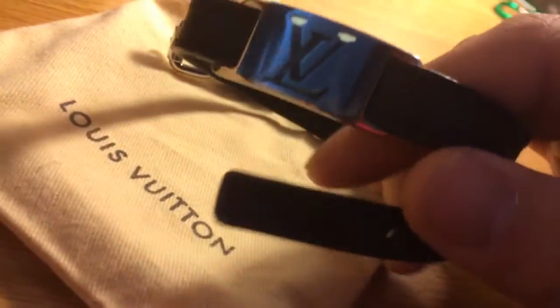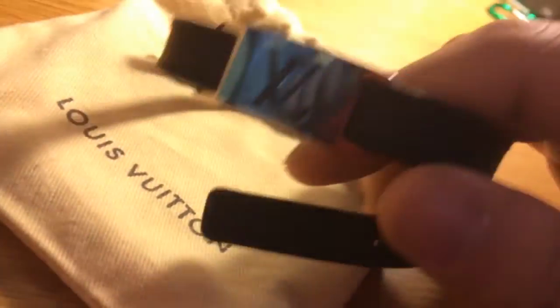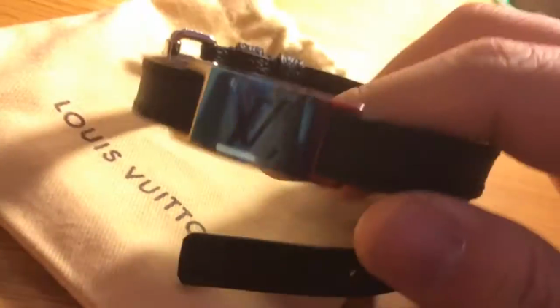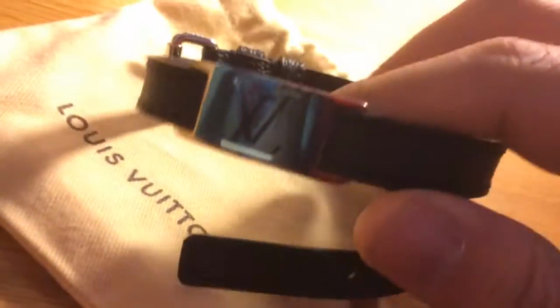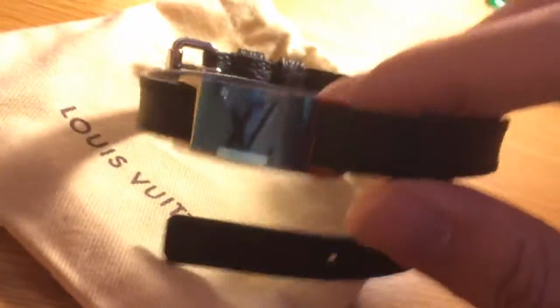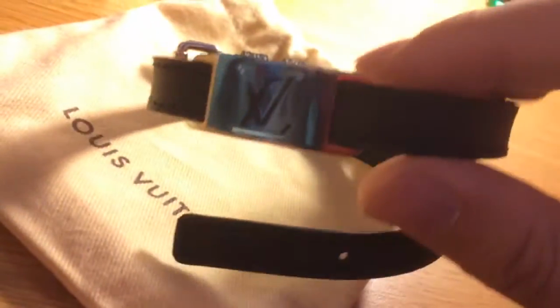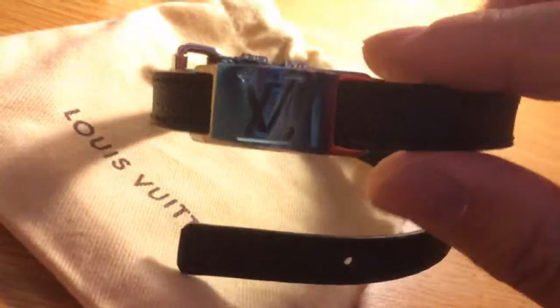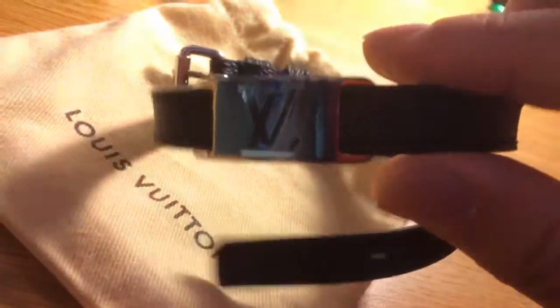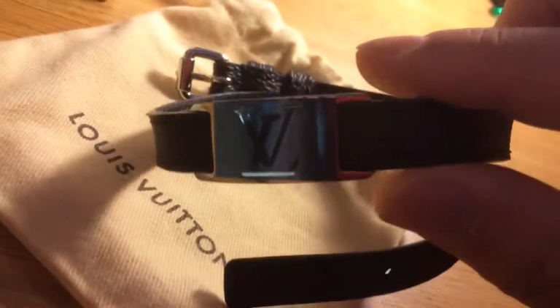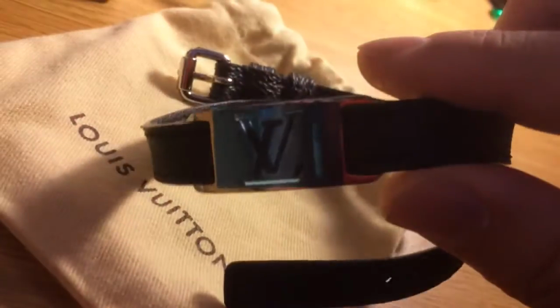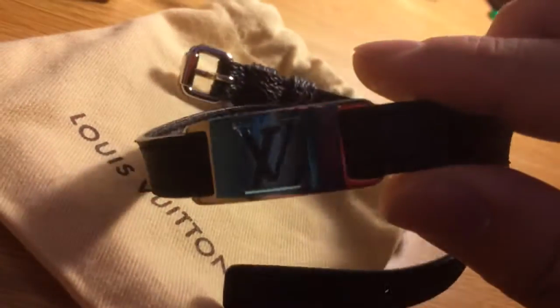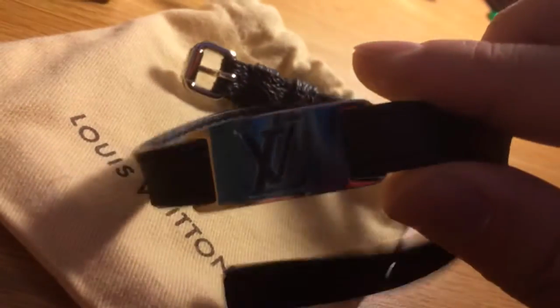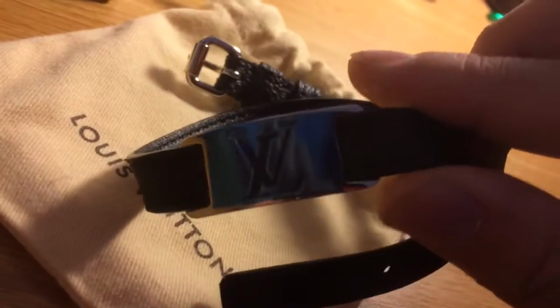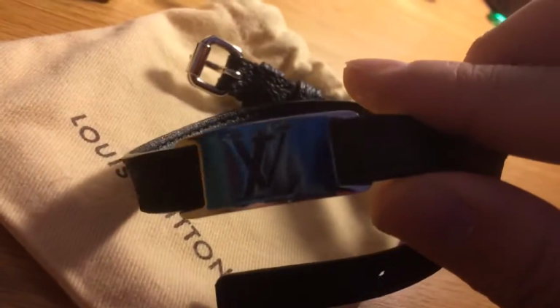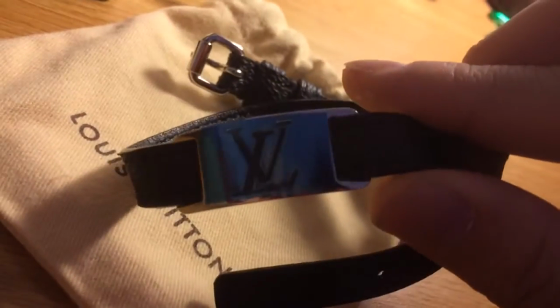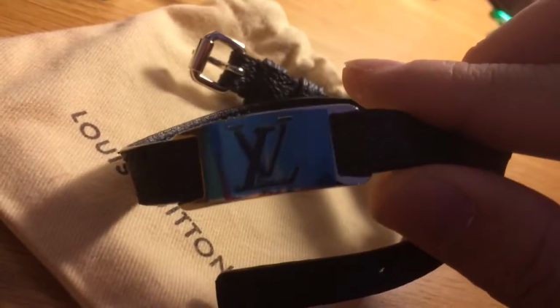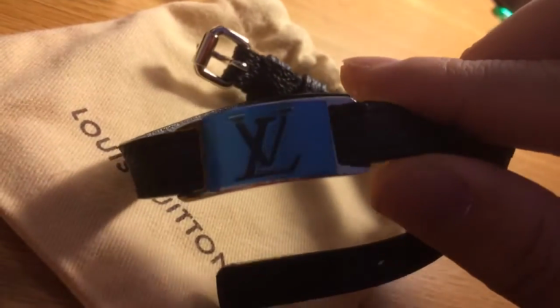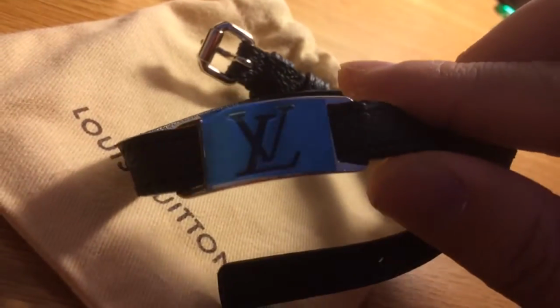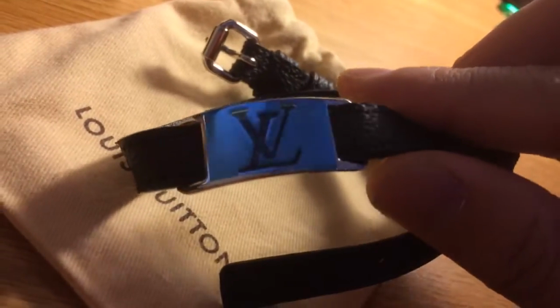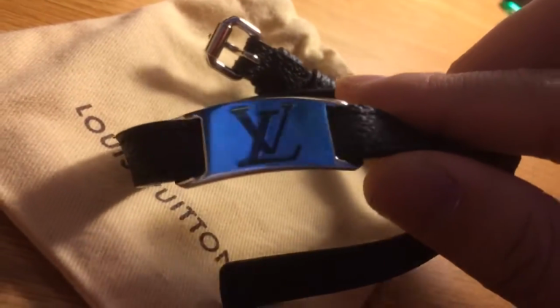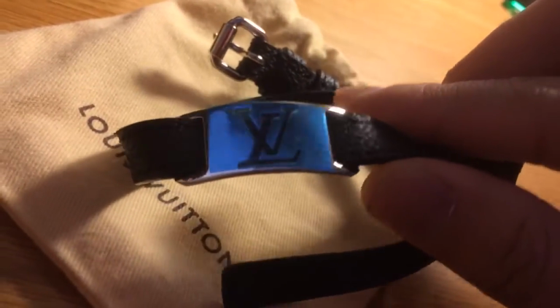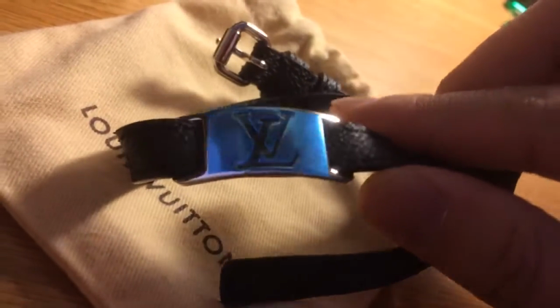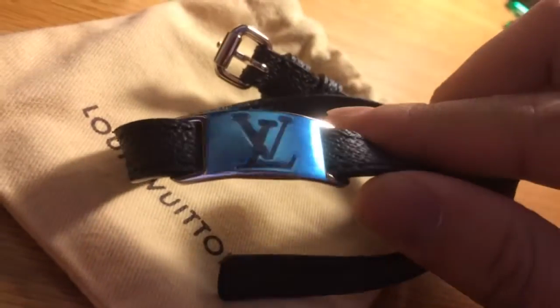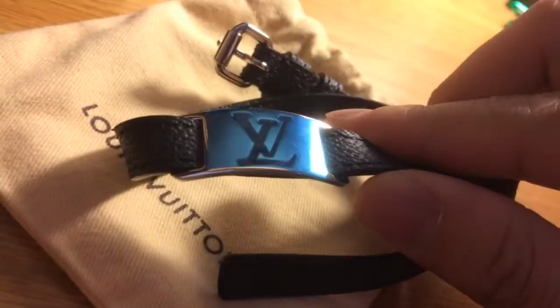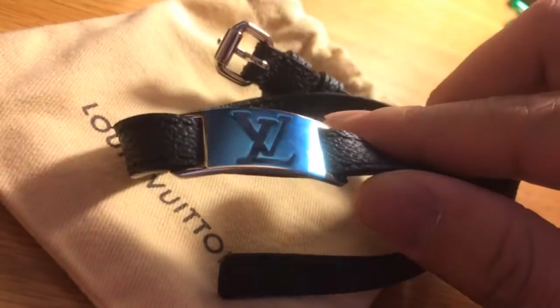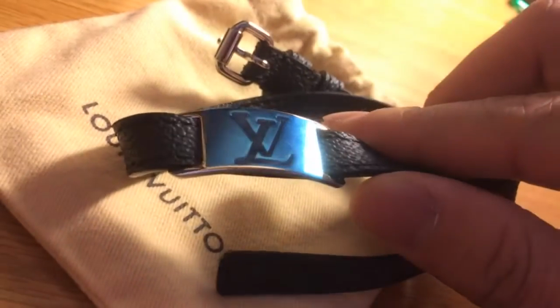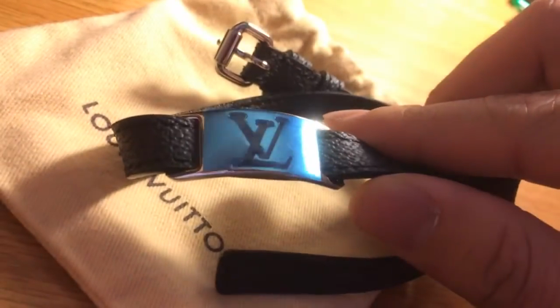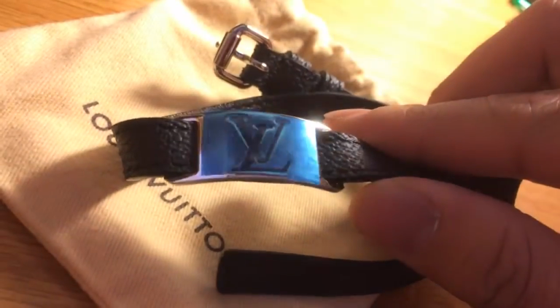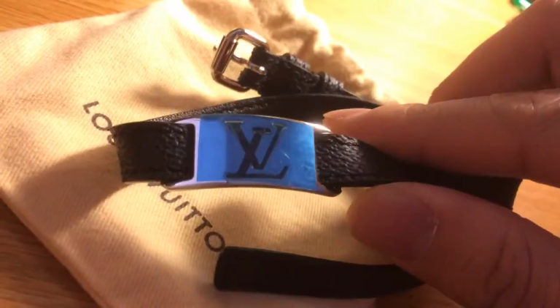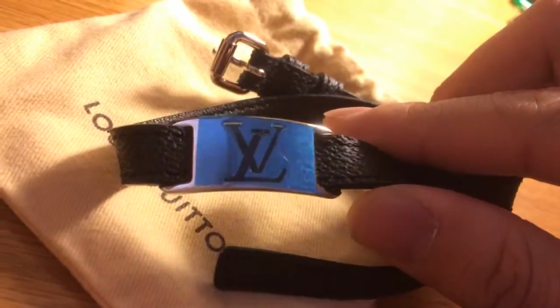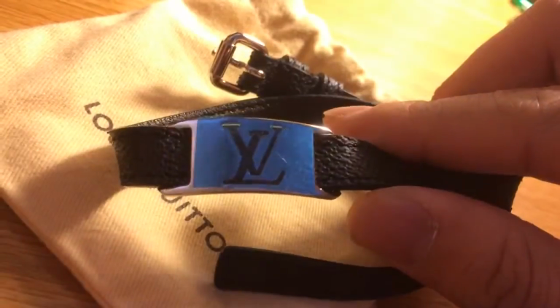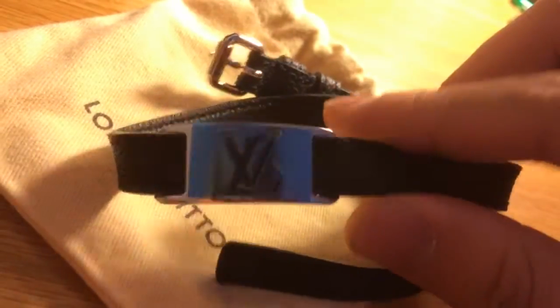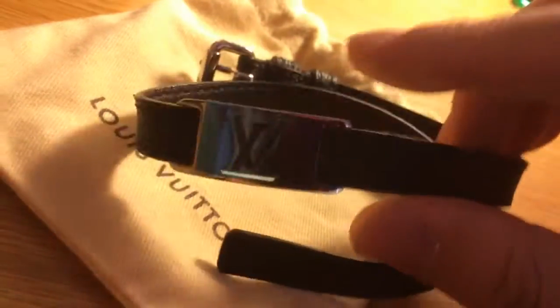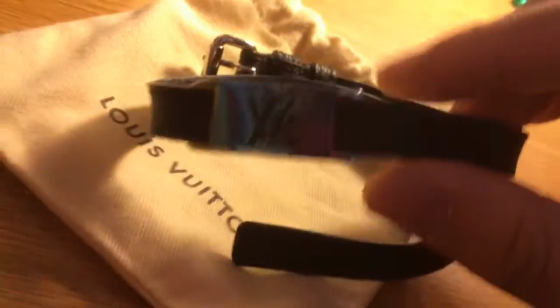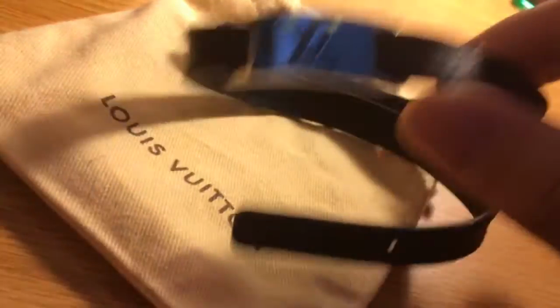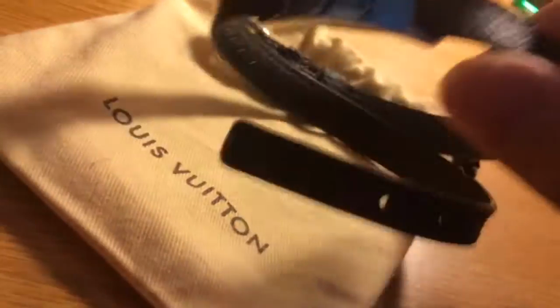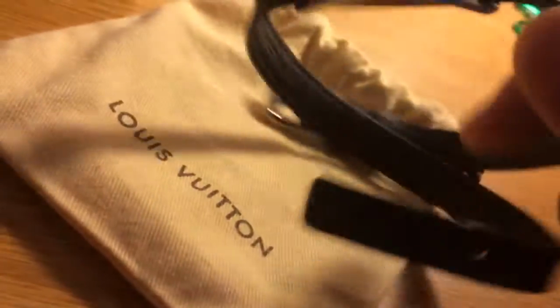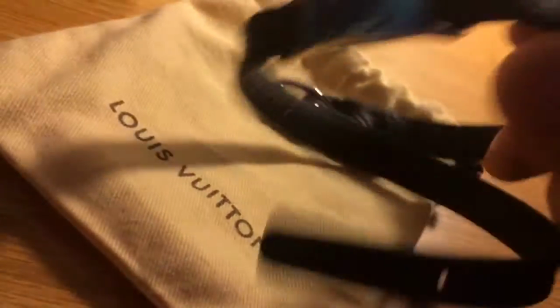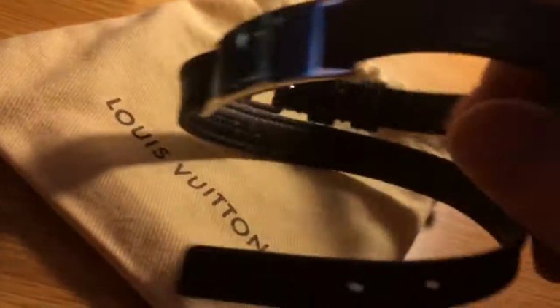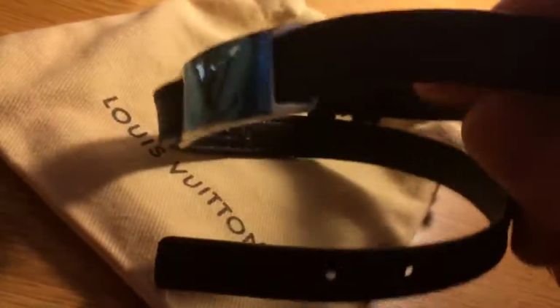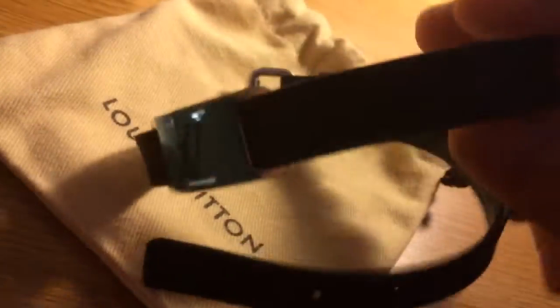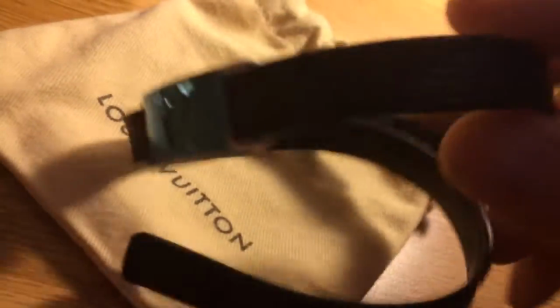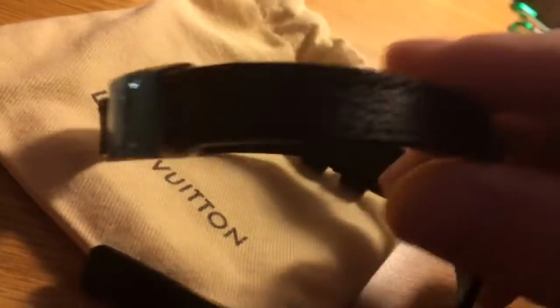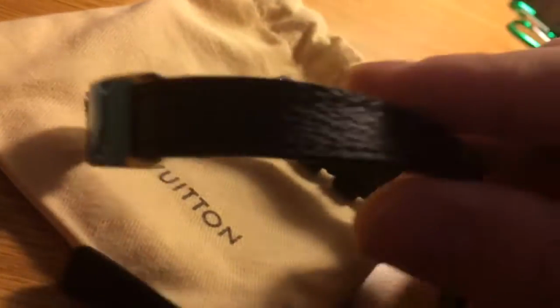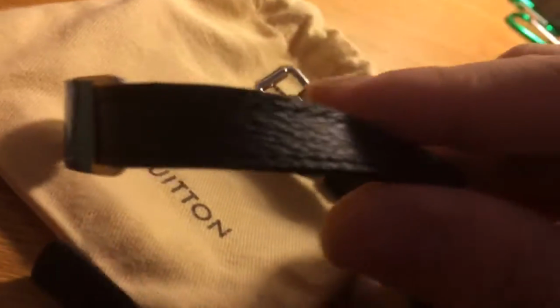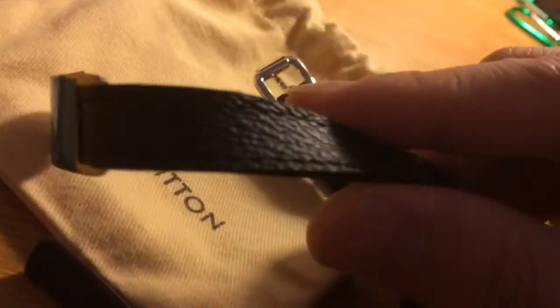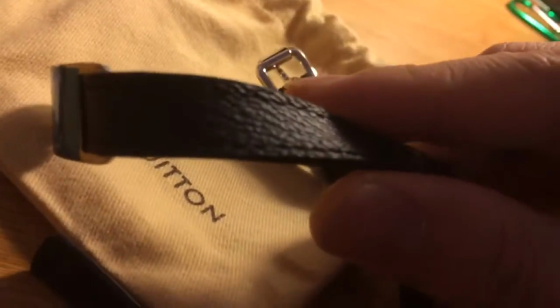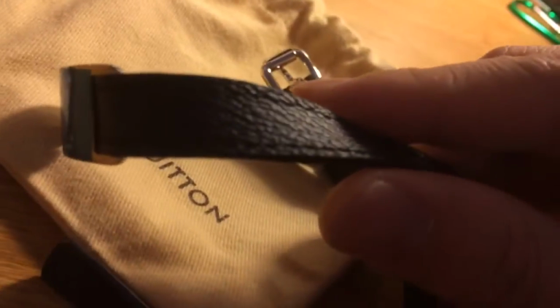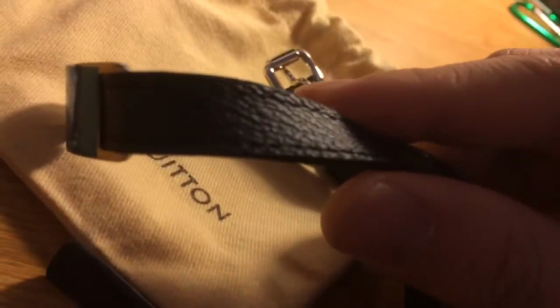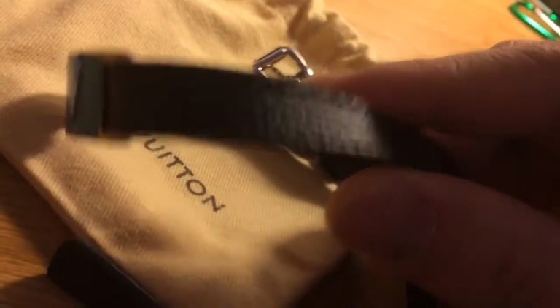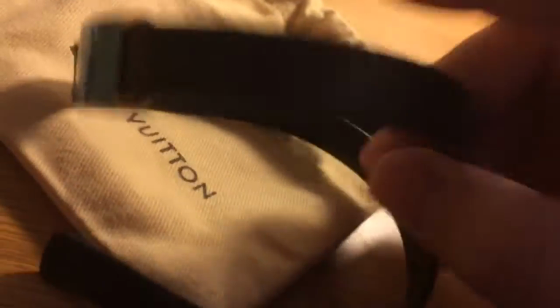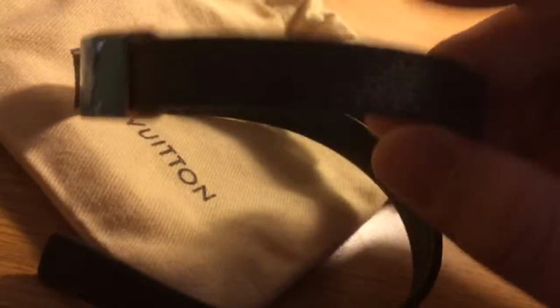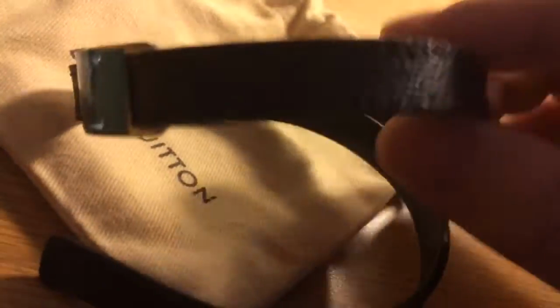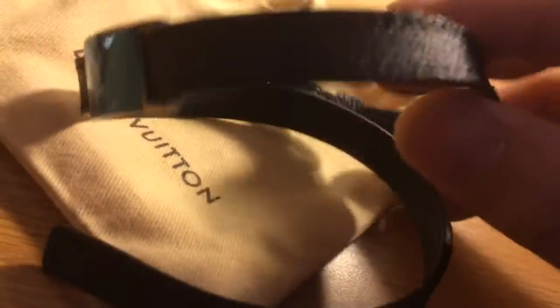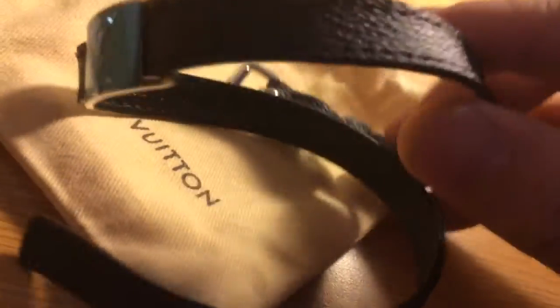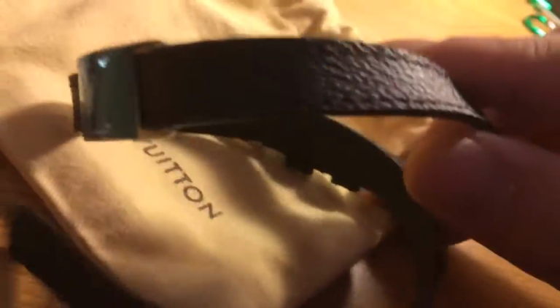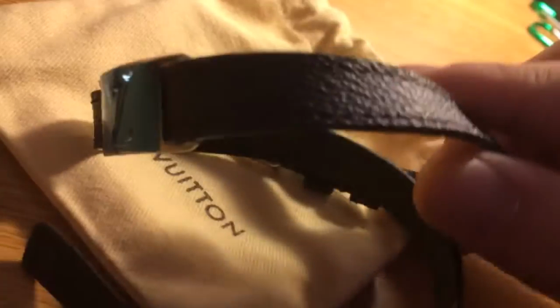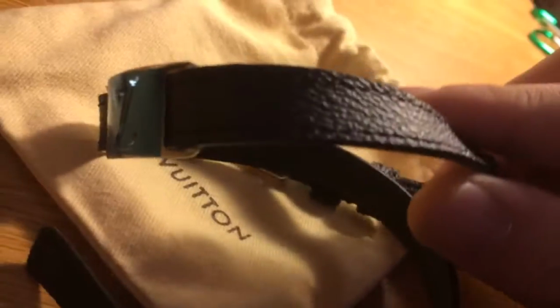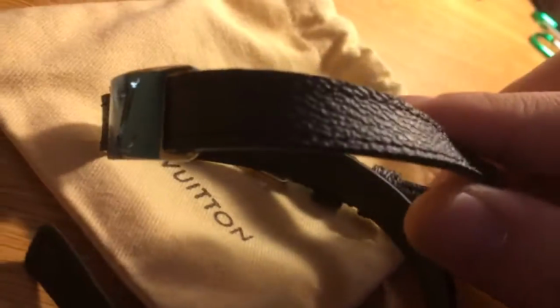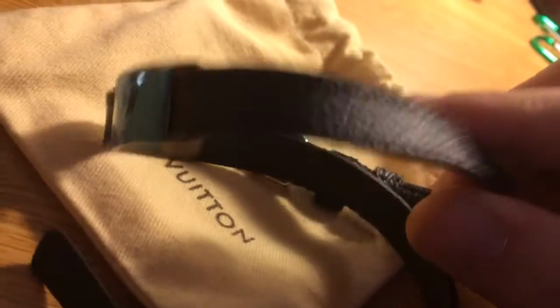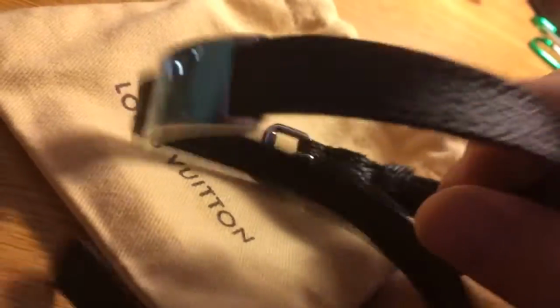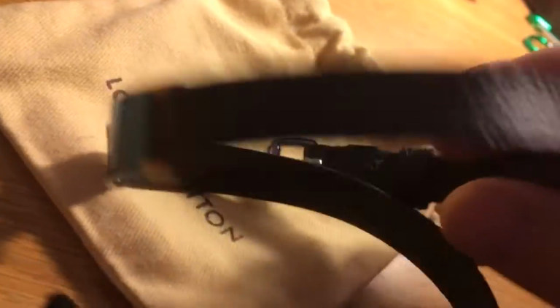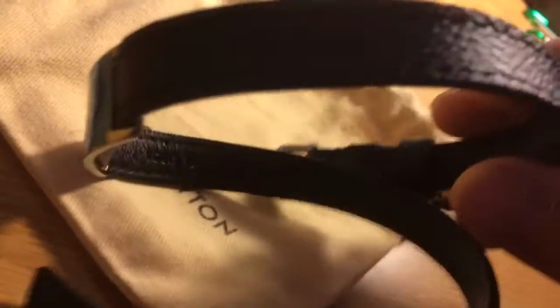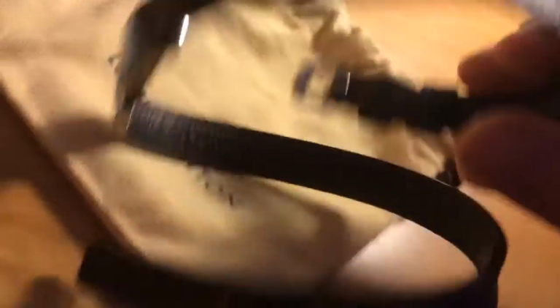There's the LV right there. Then you have the Damier Graphite.